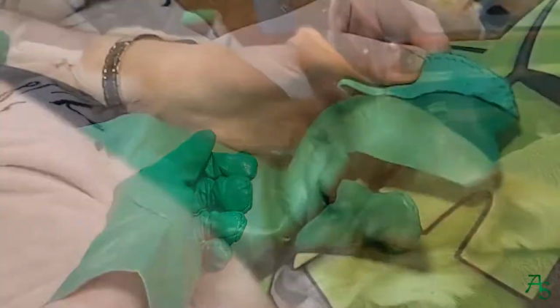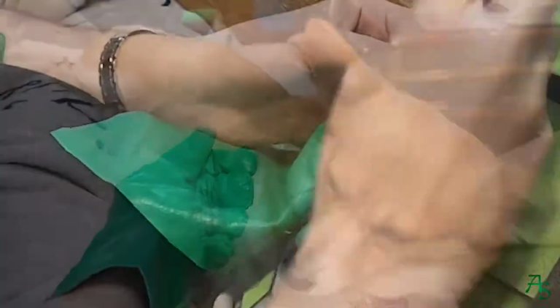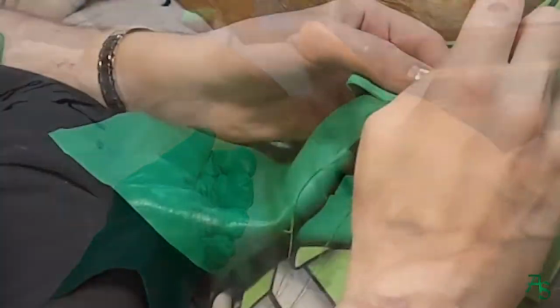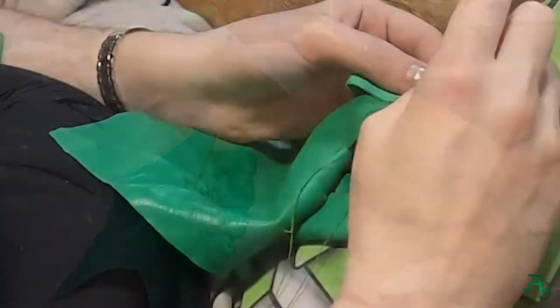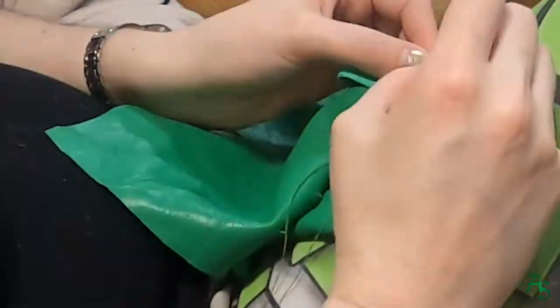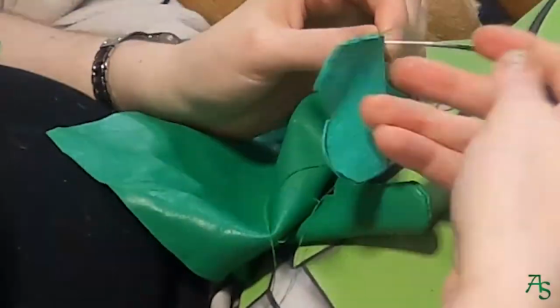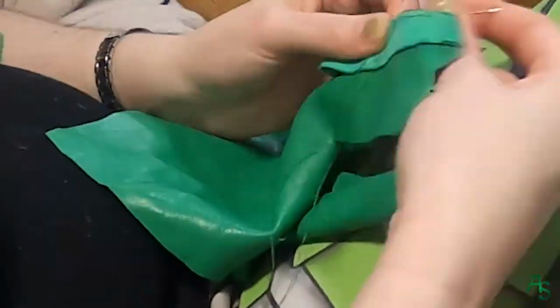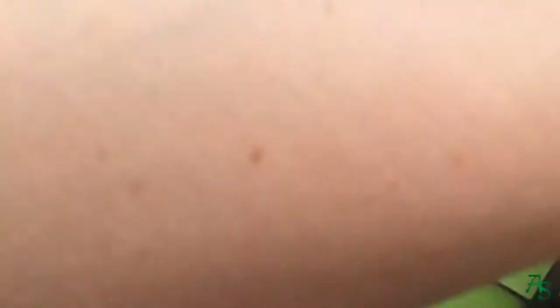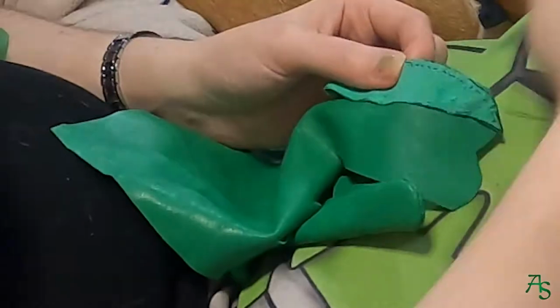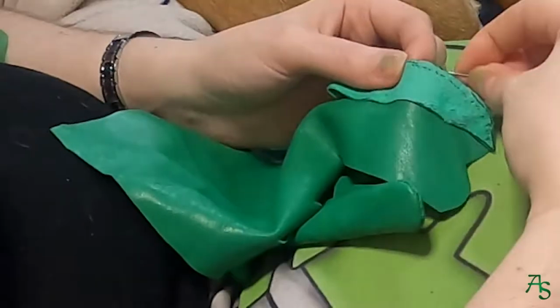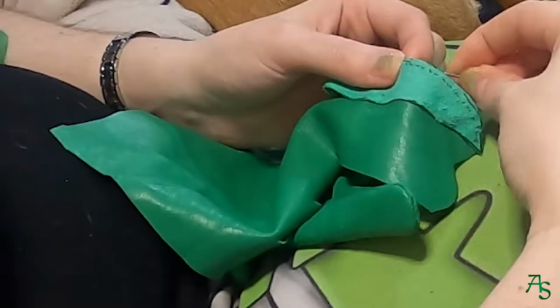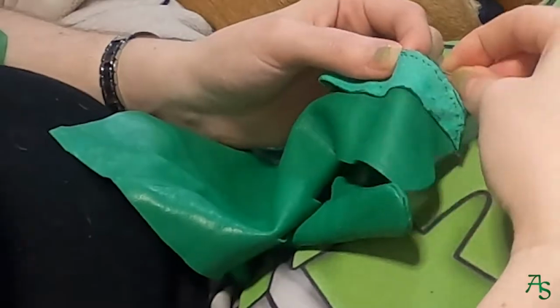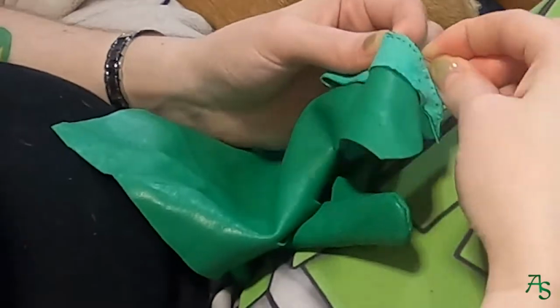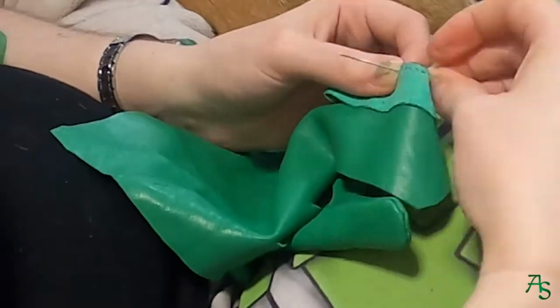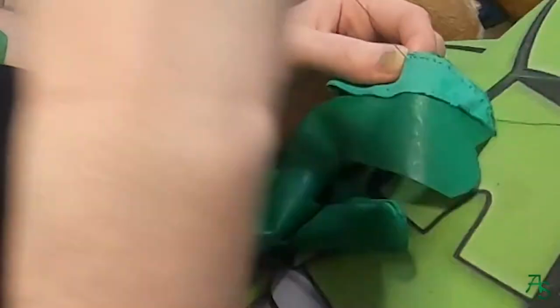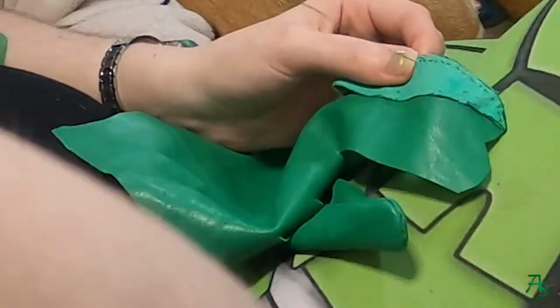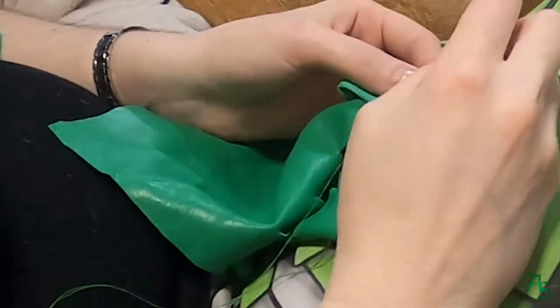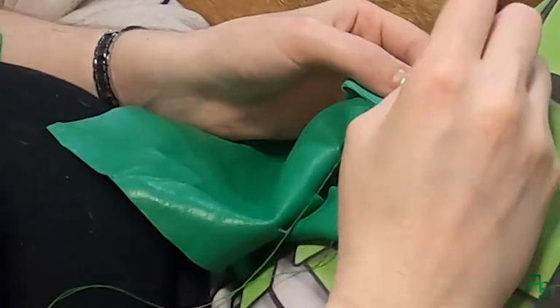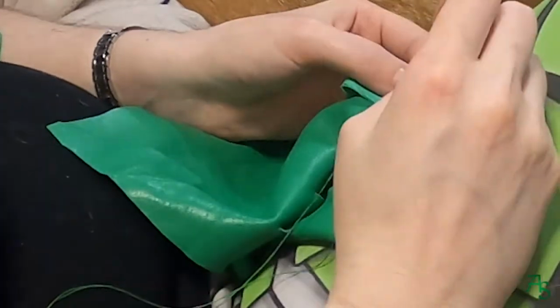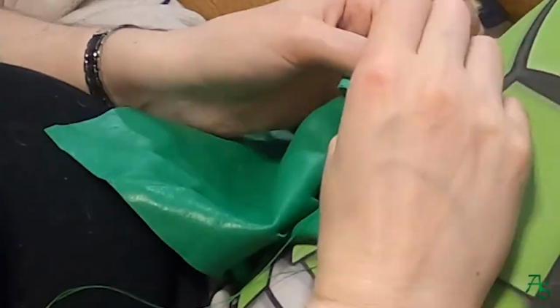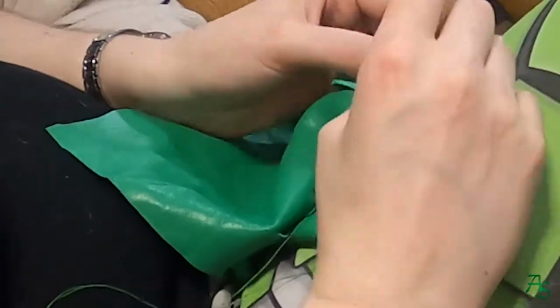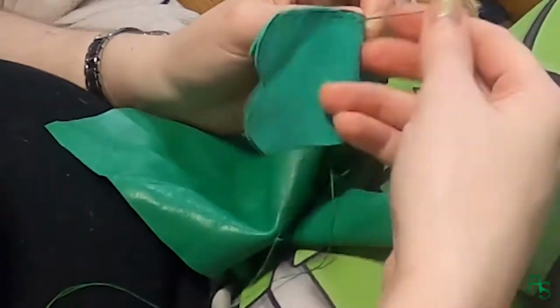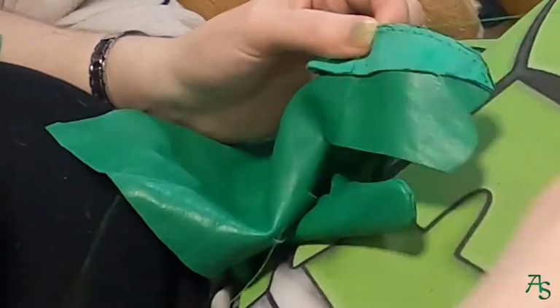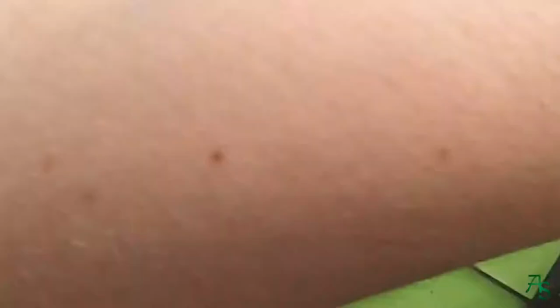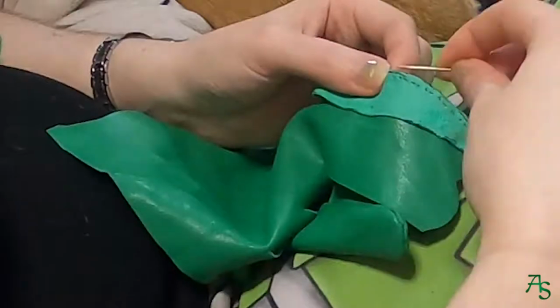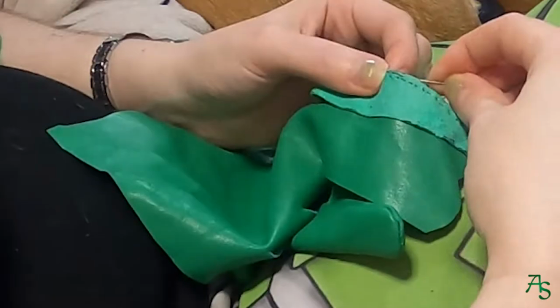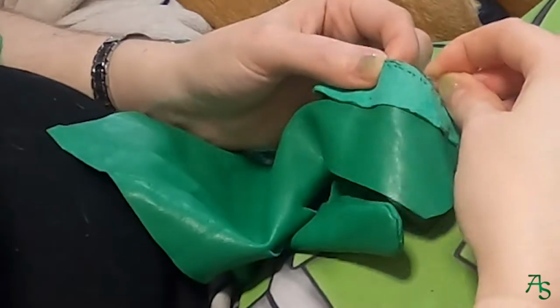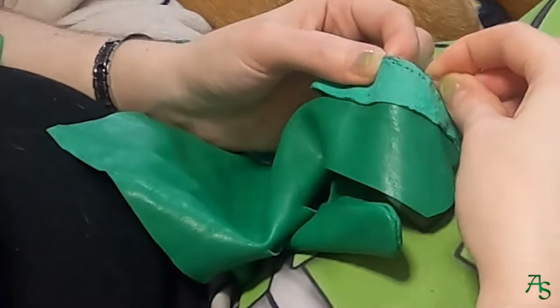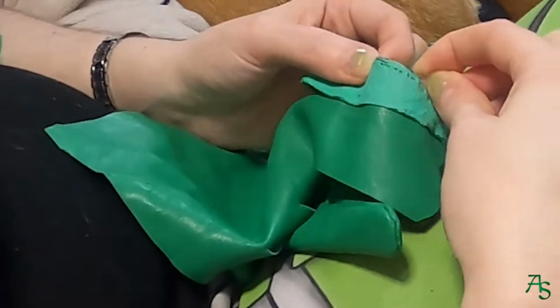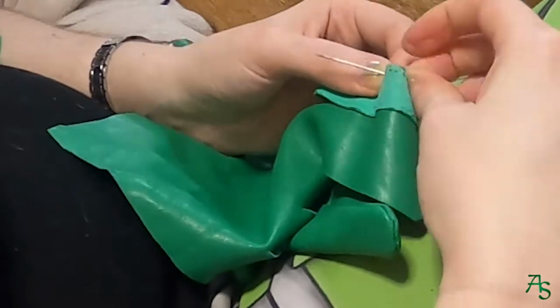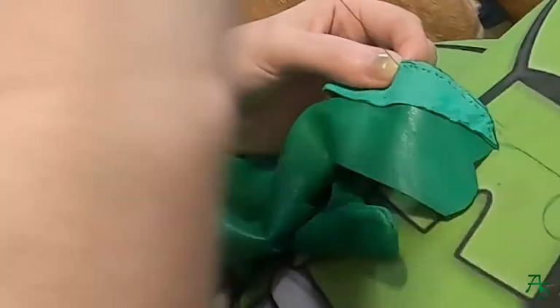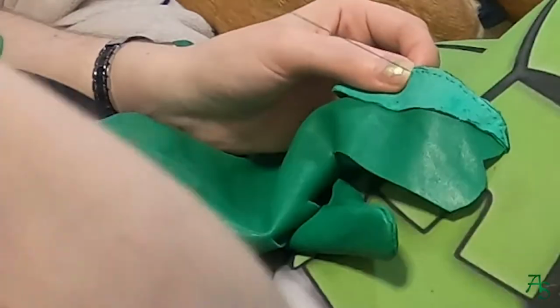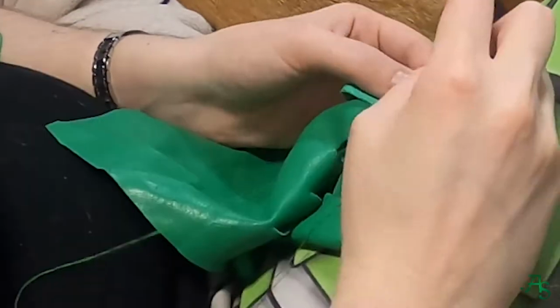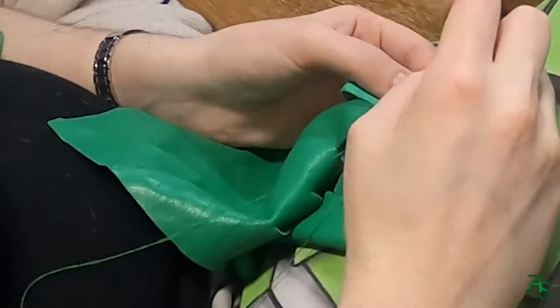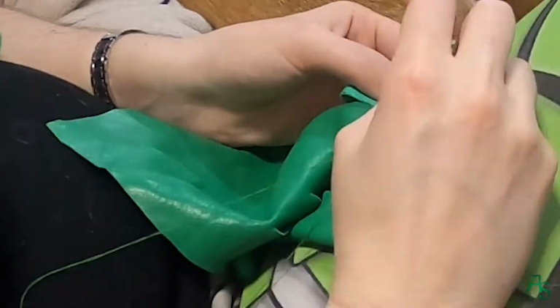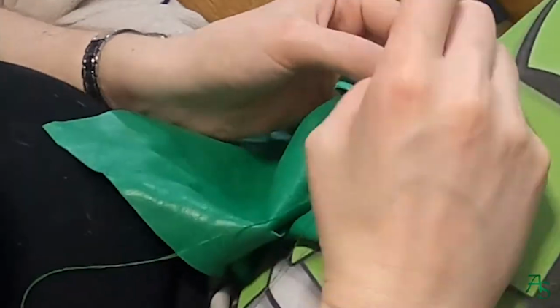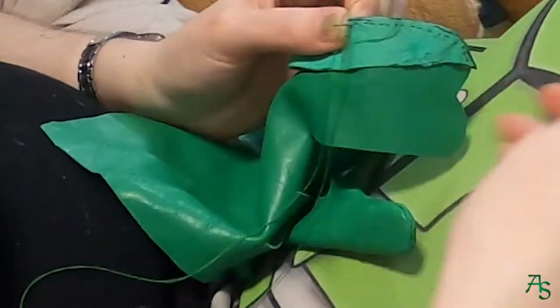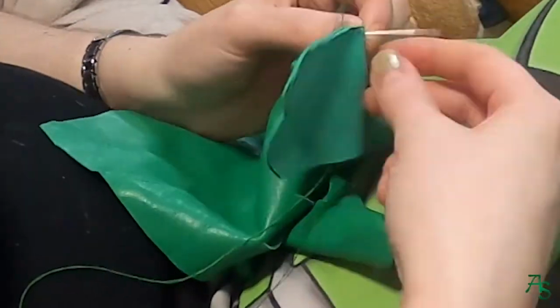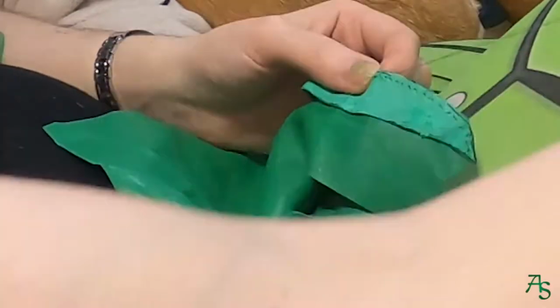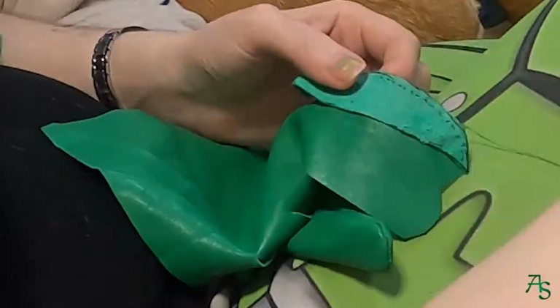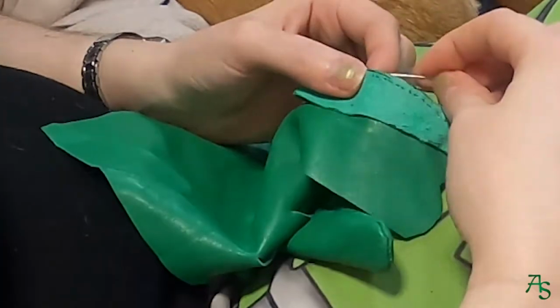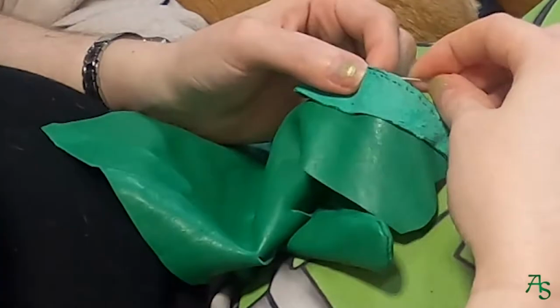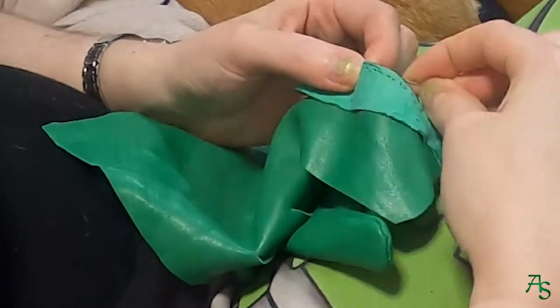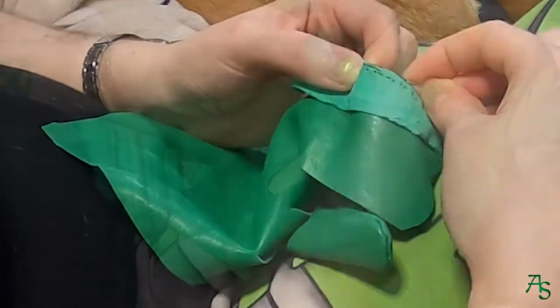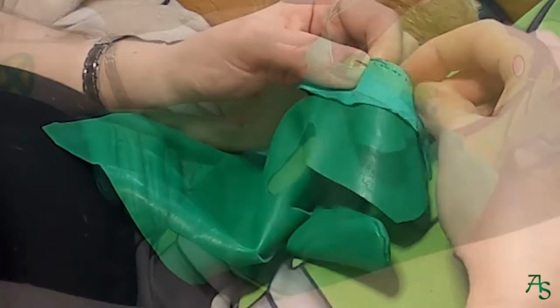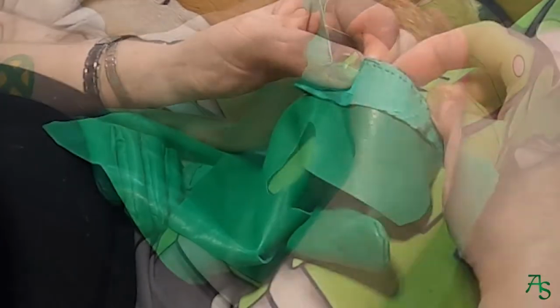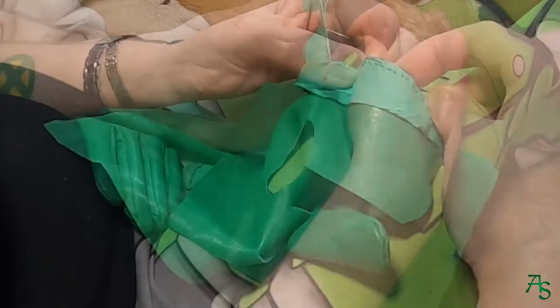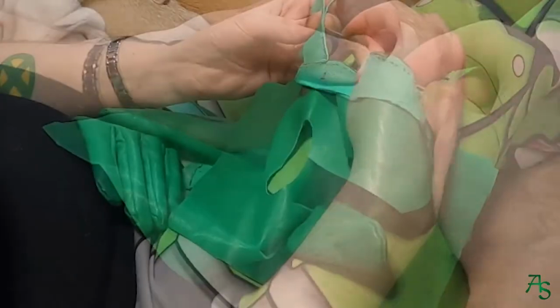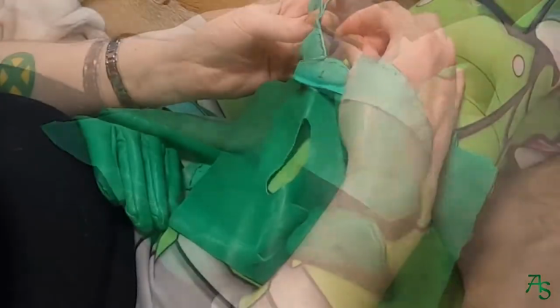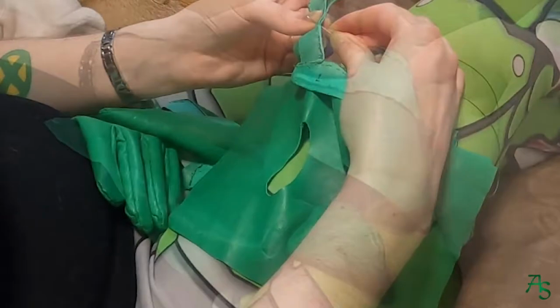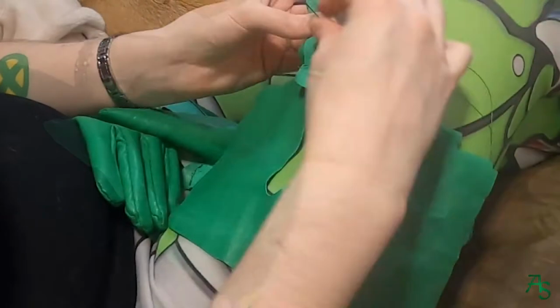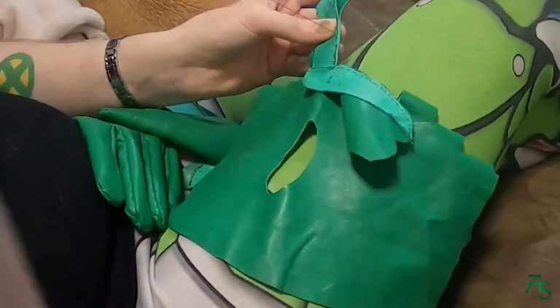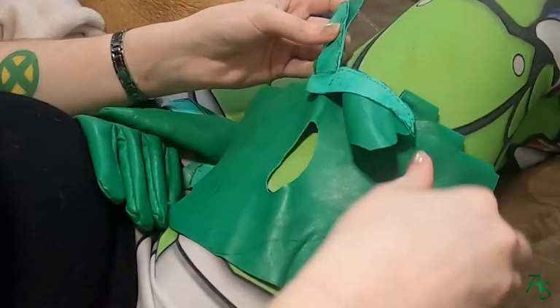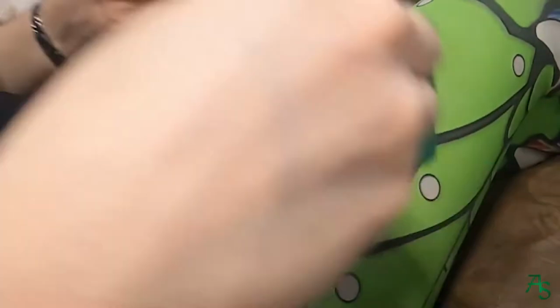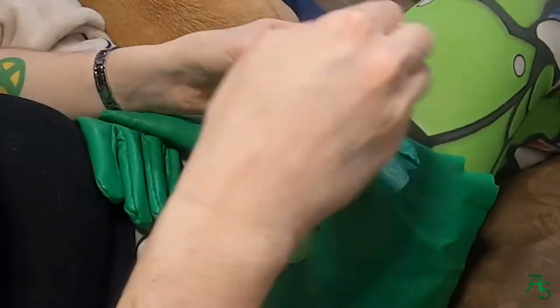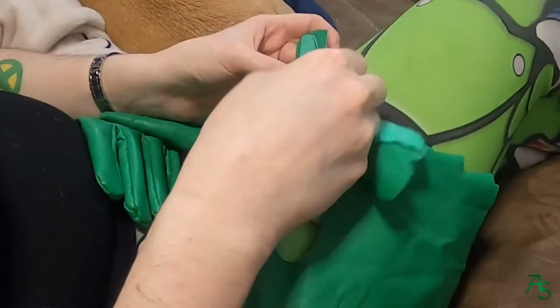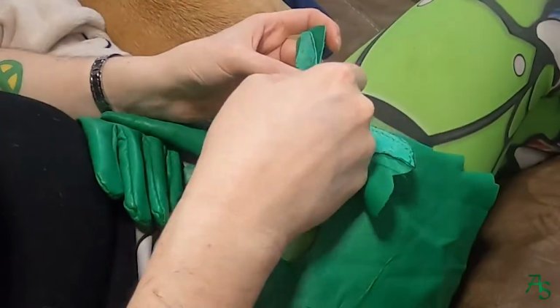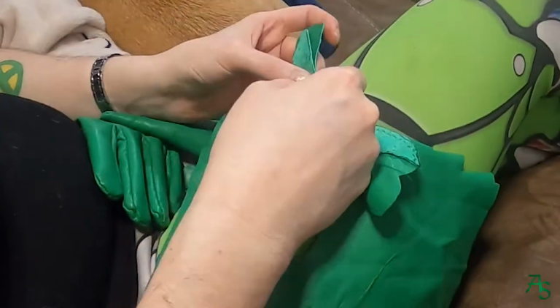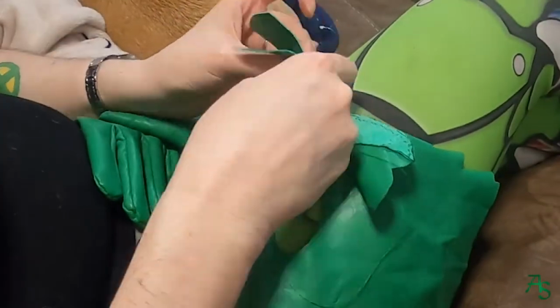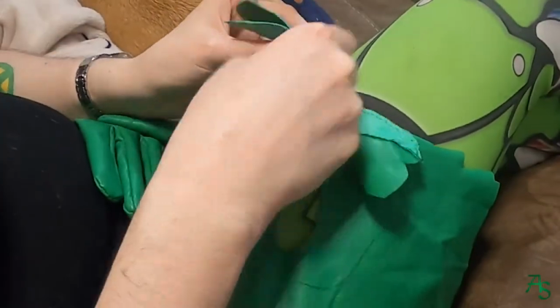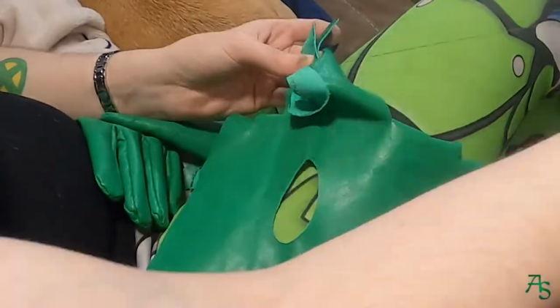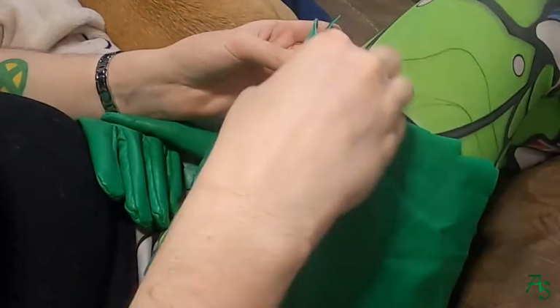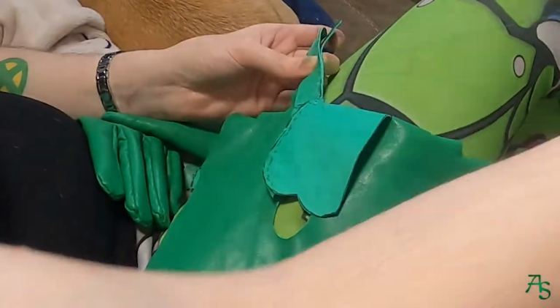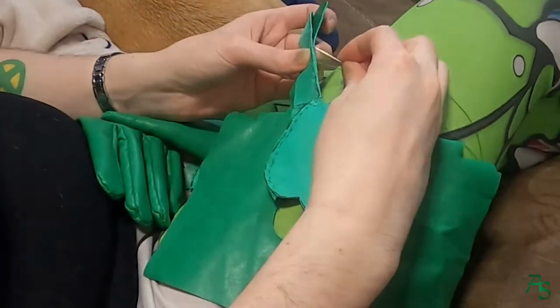And then, you guessed it, I have a second glove to do — same thing all over again in mirror image.